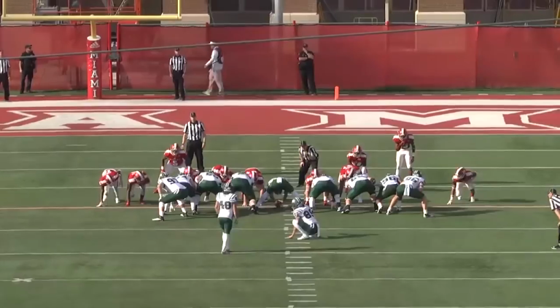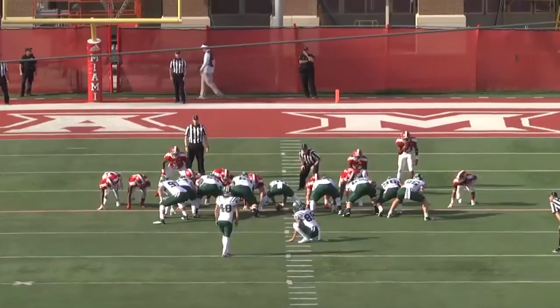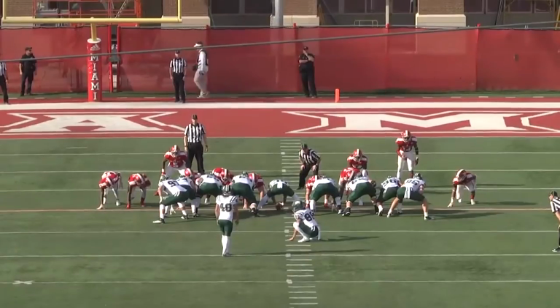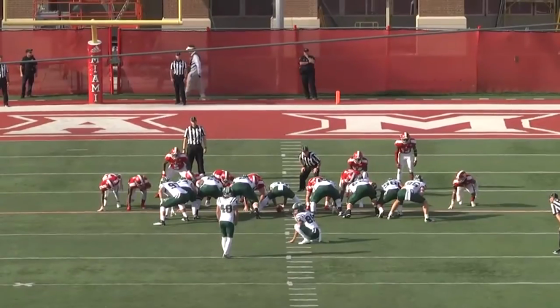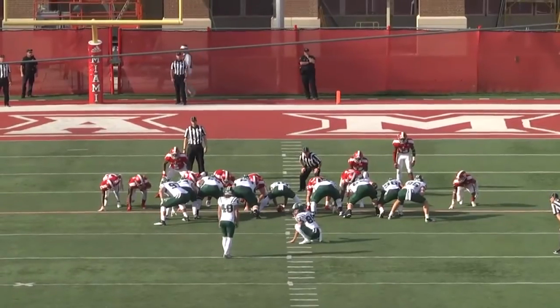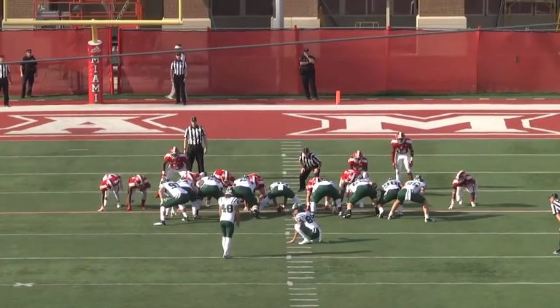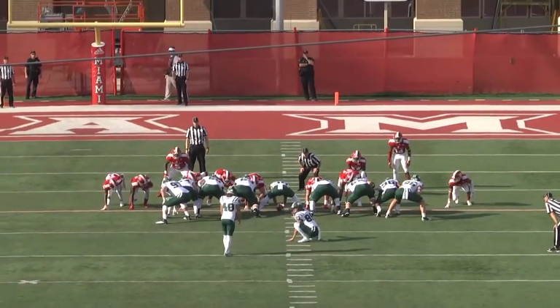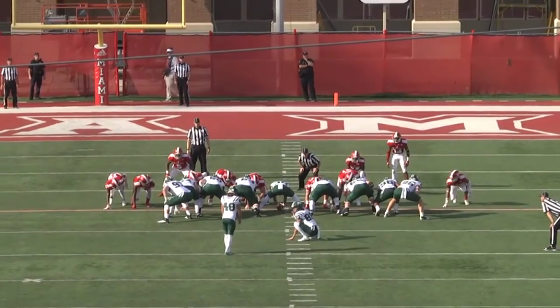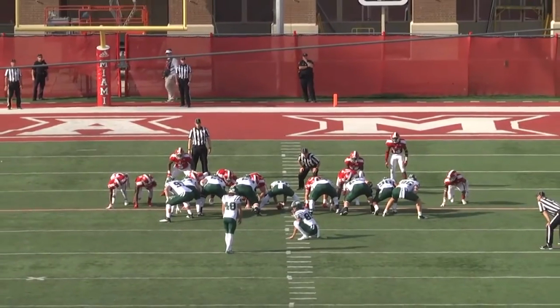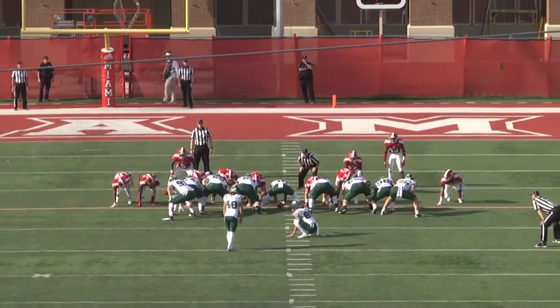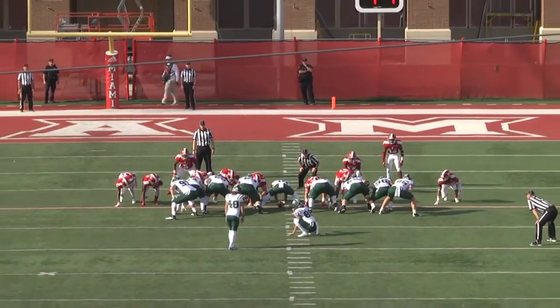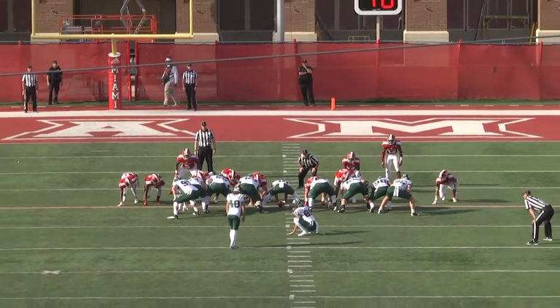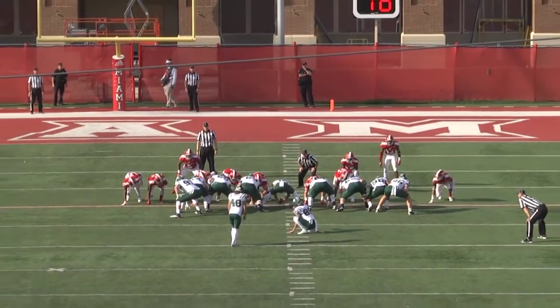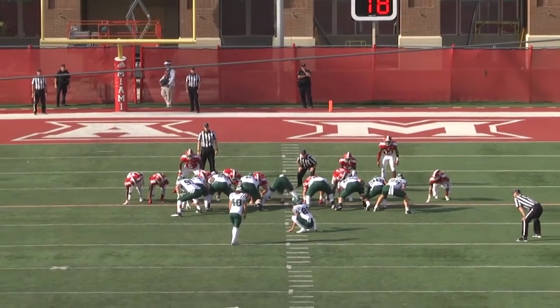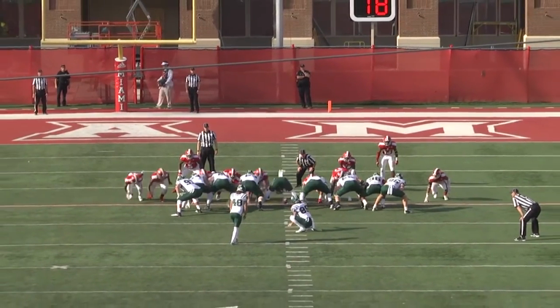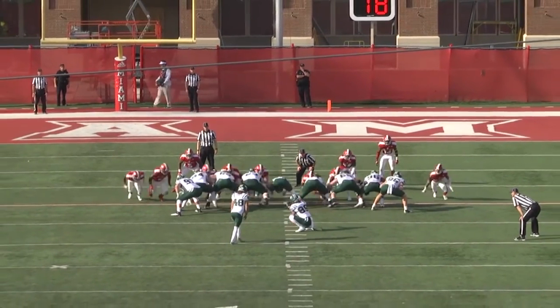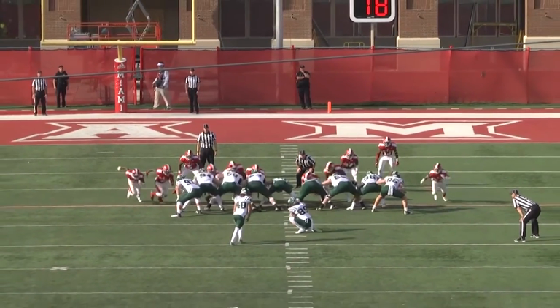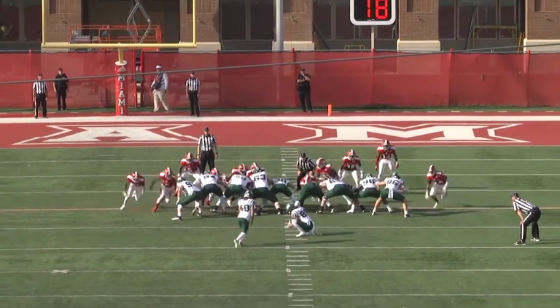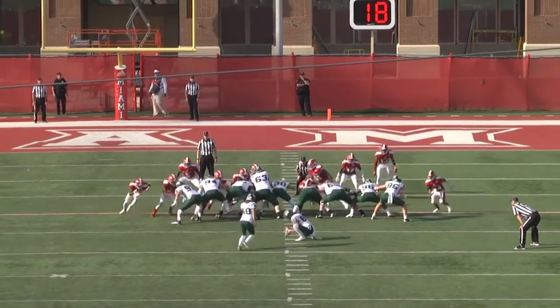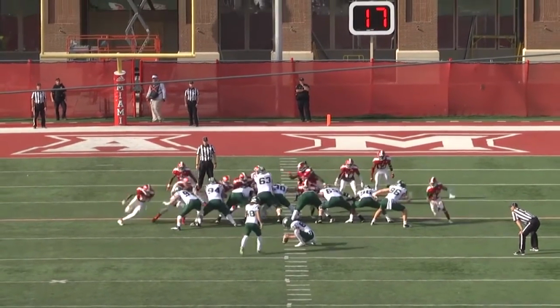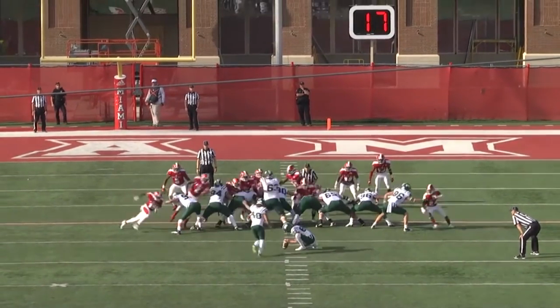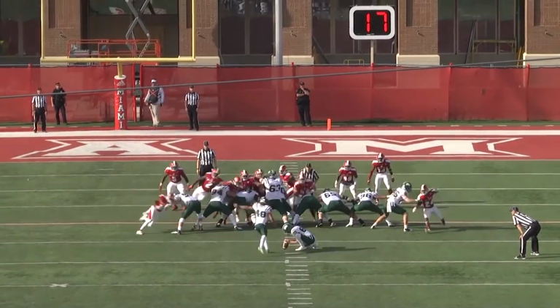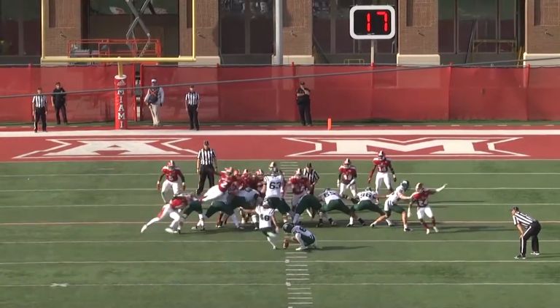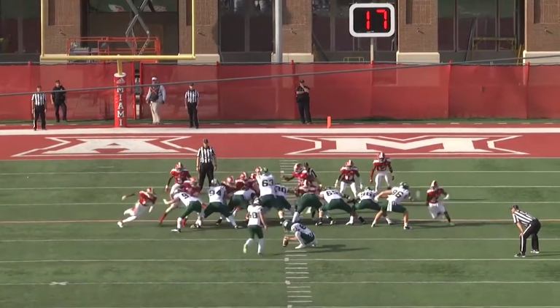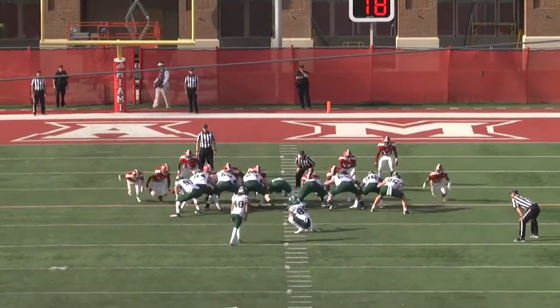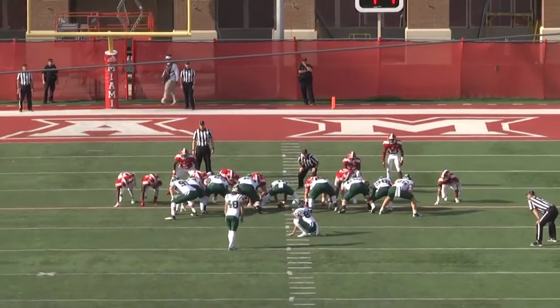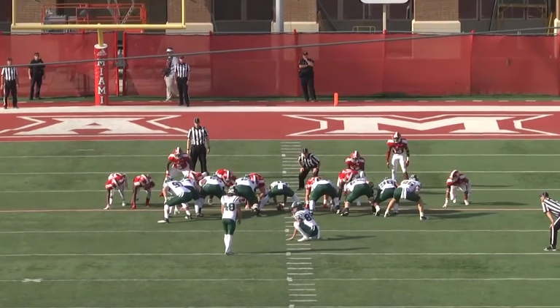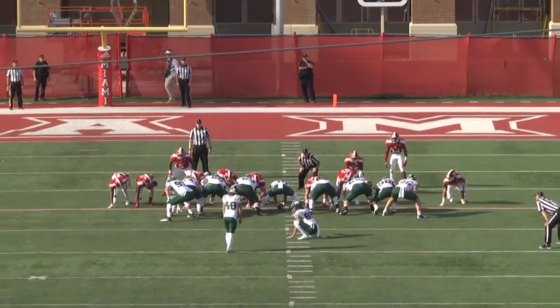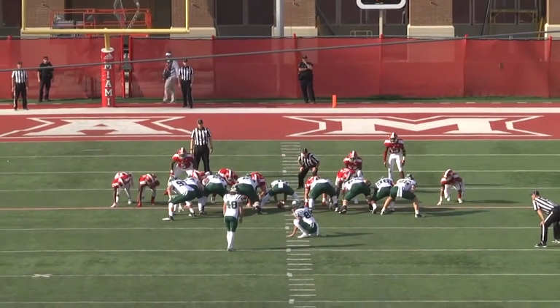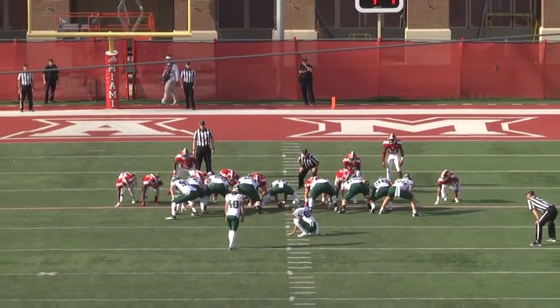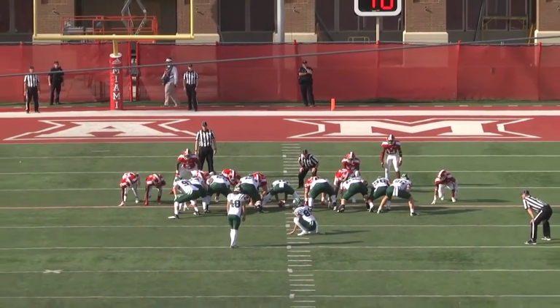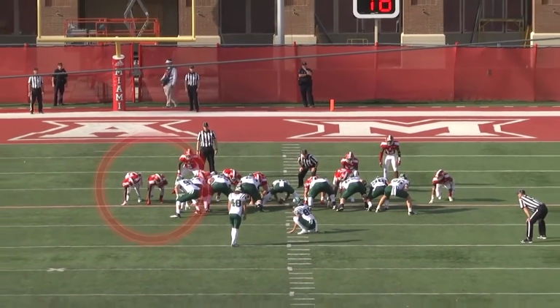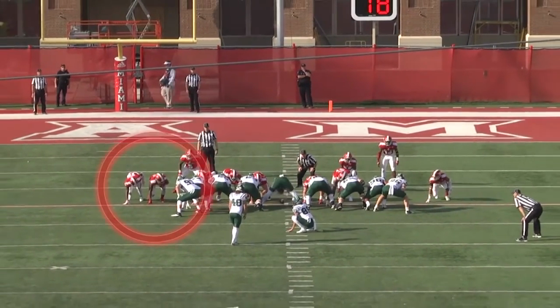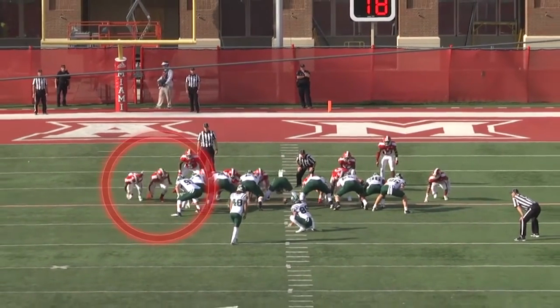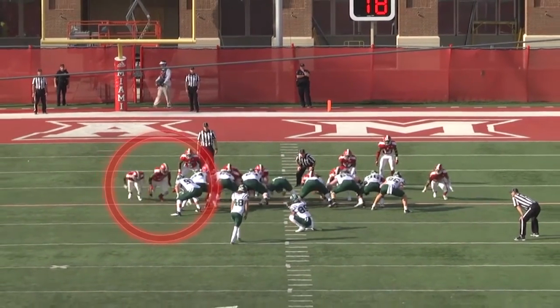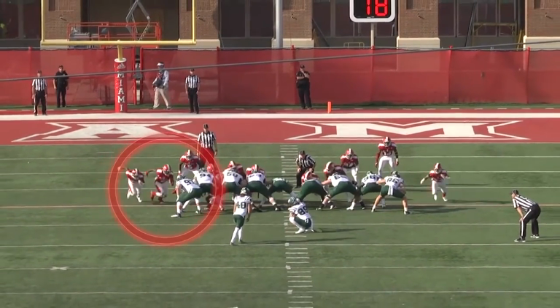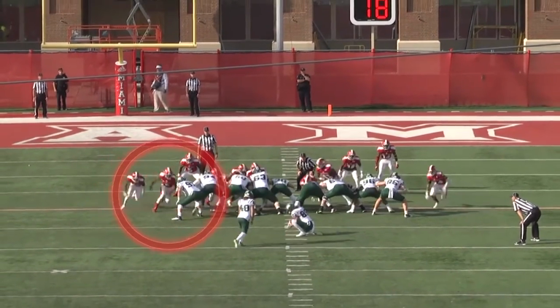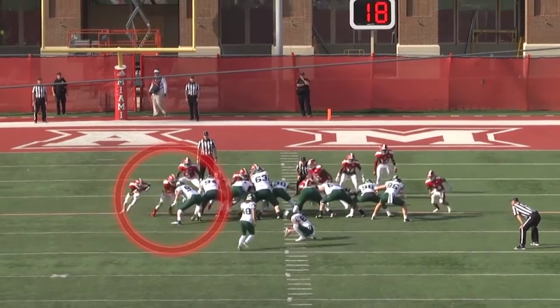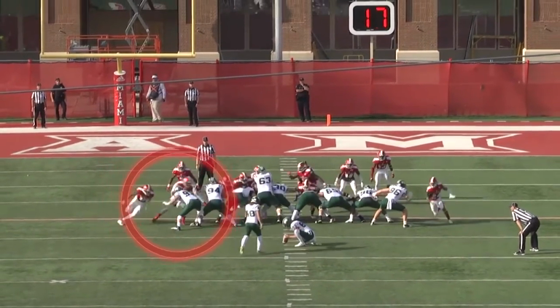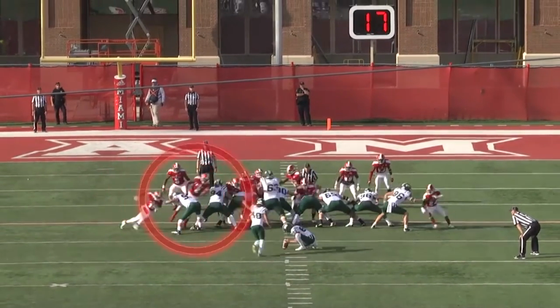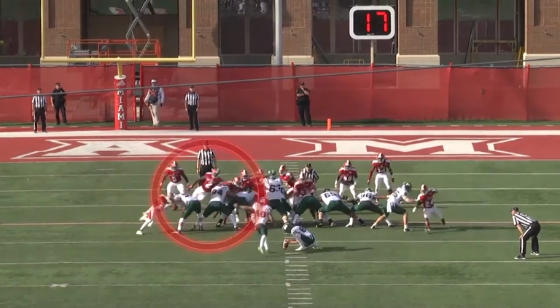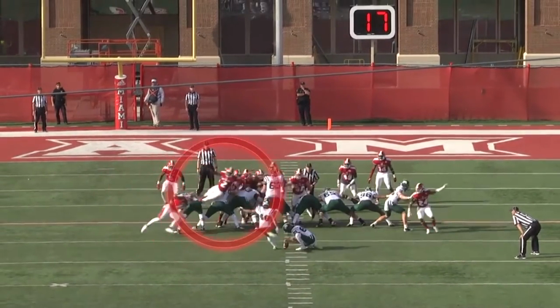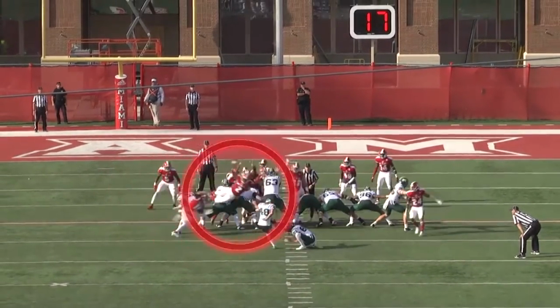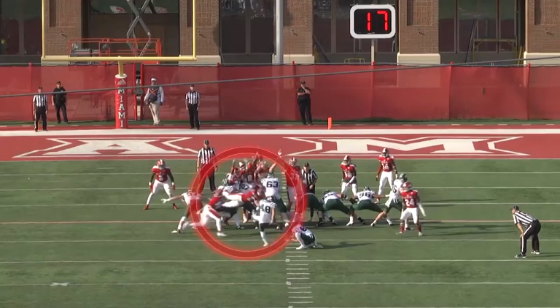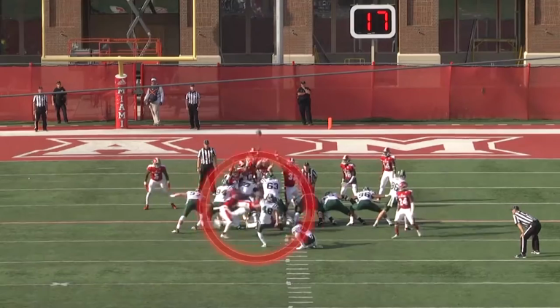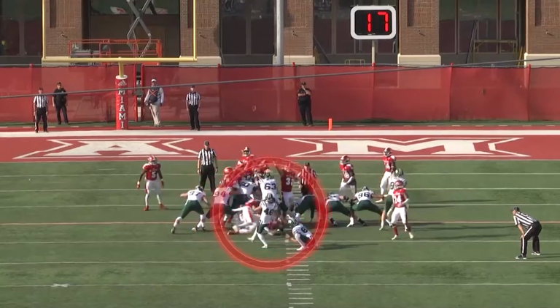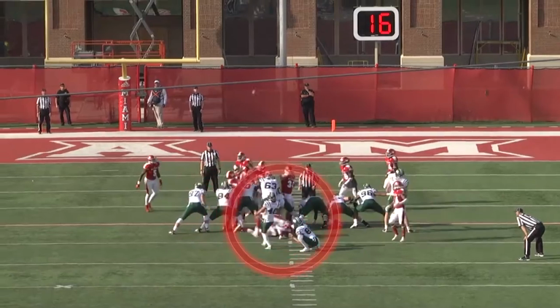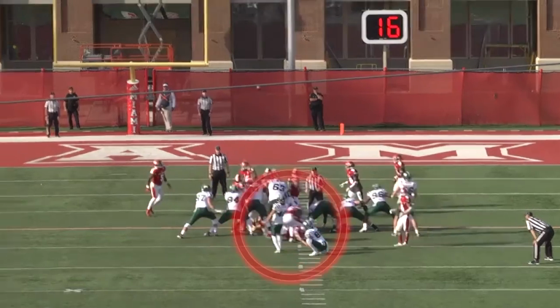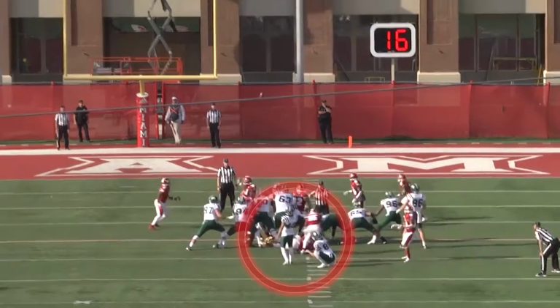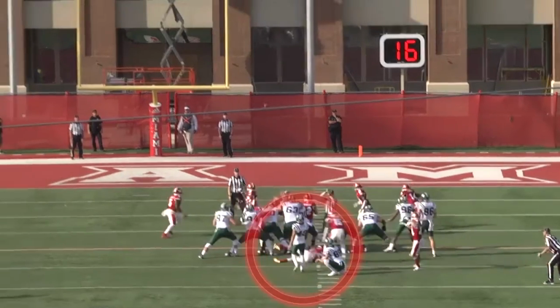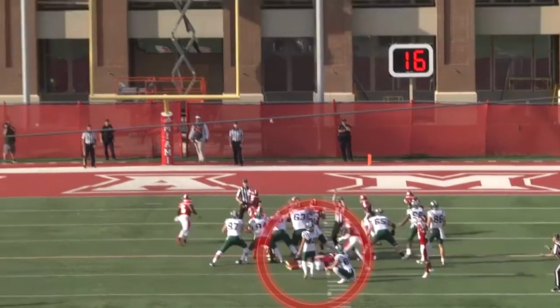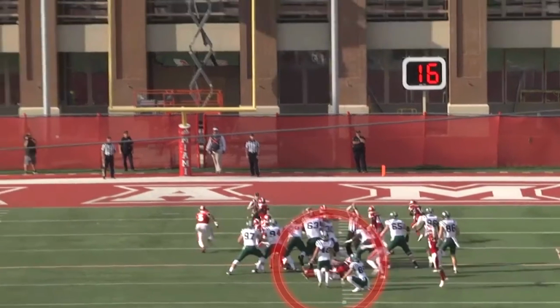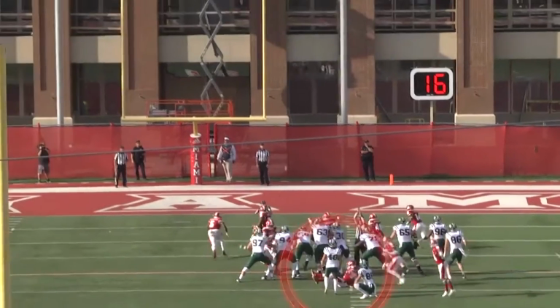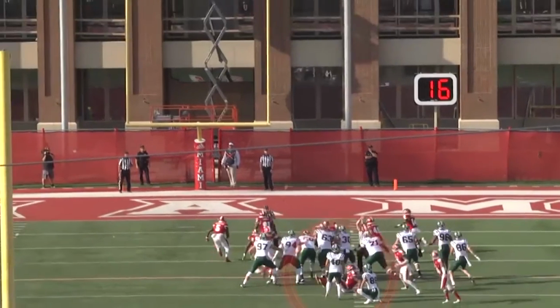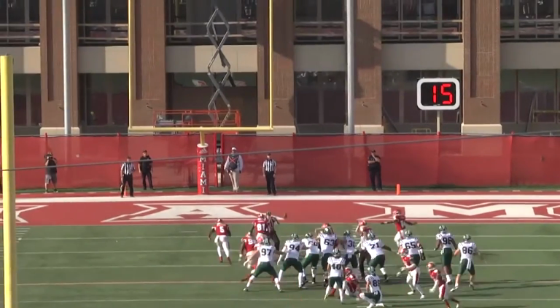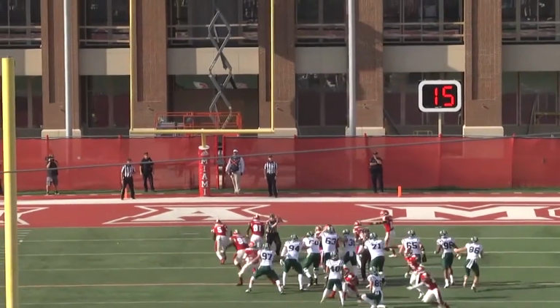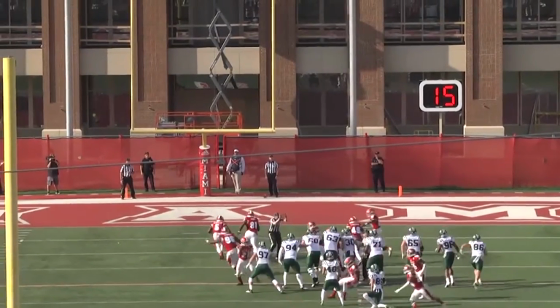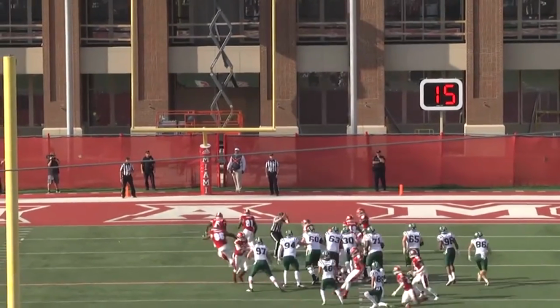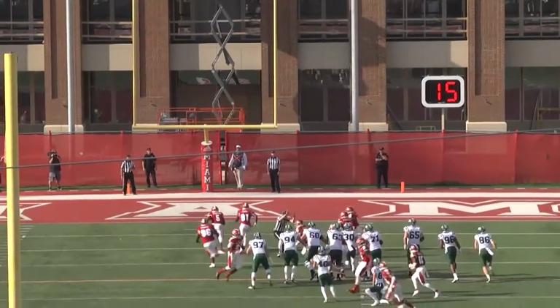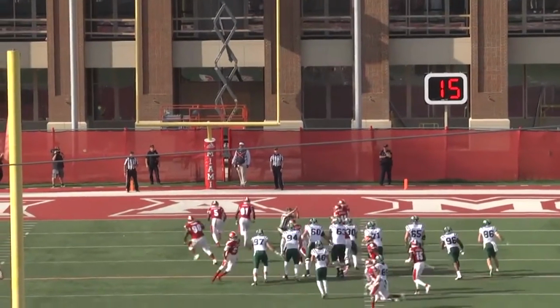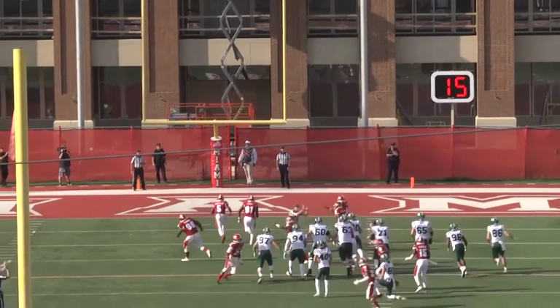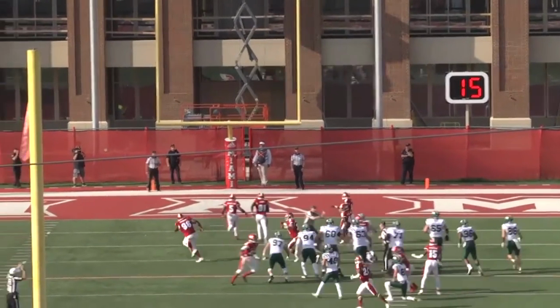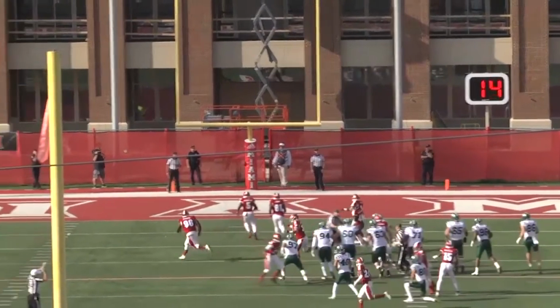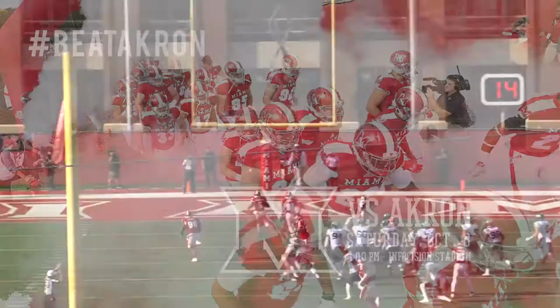One more copy here — you see the good push inside and then just absolutely selling out for your teammates on the edge and making a huge play.